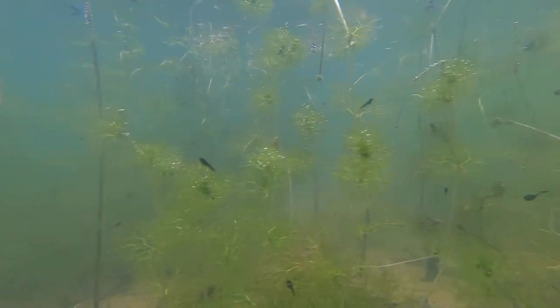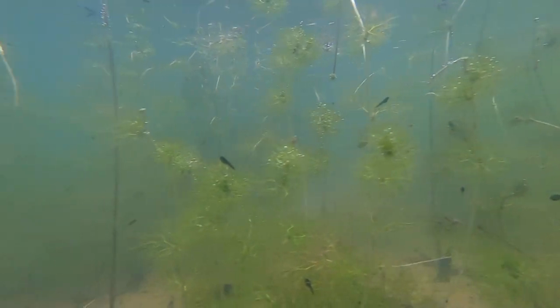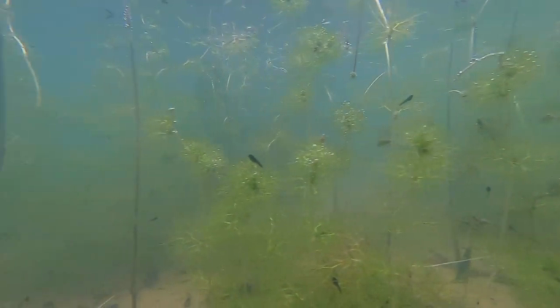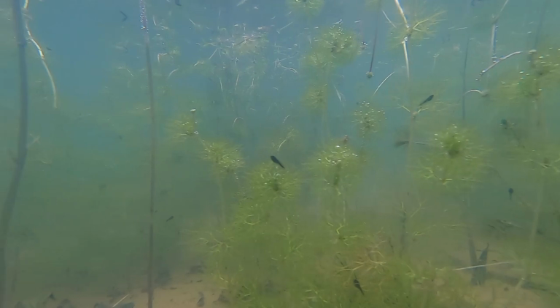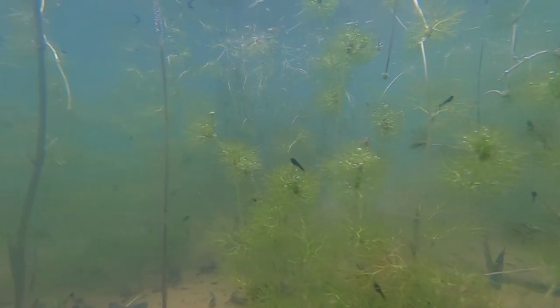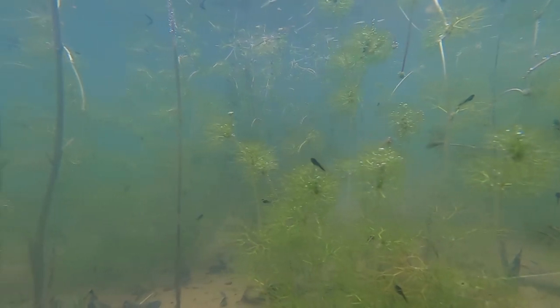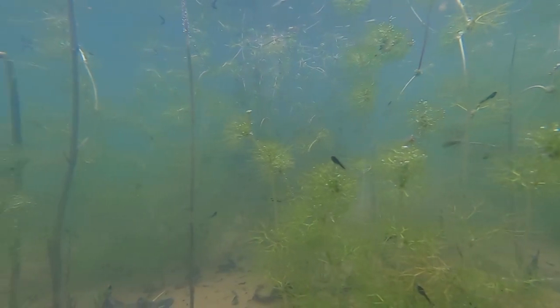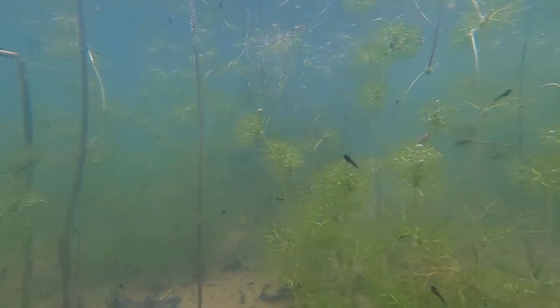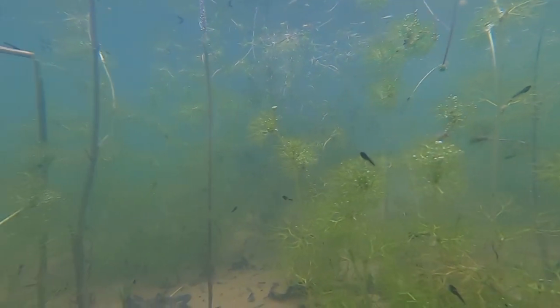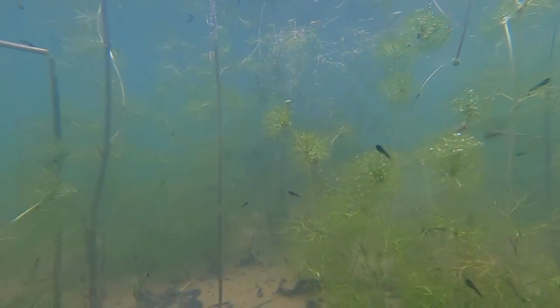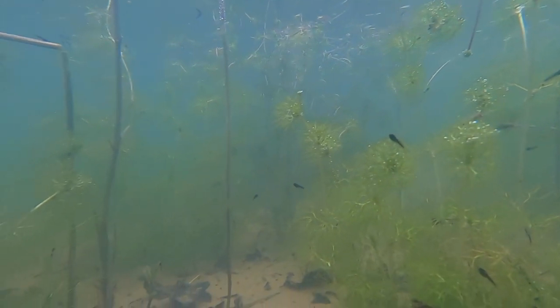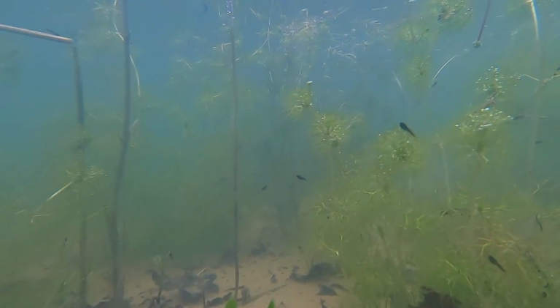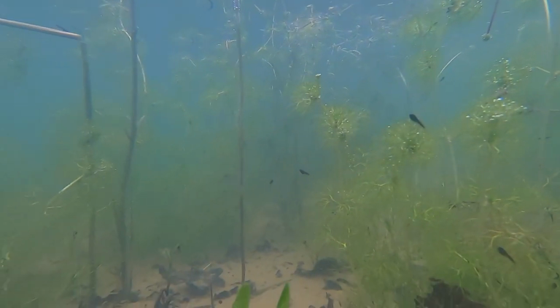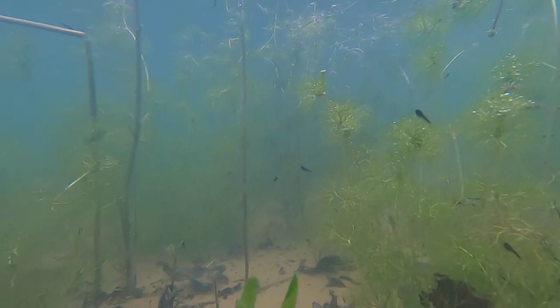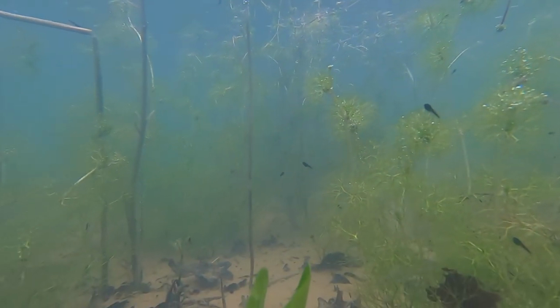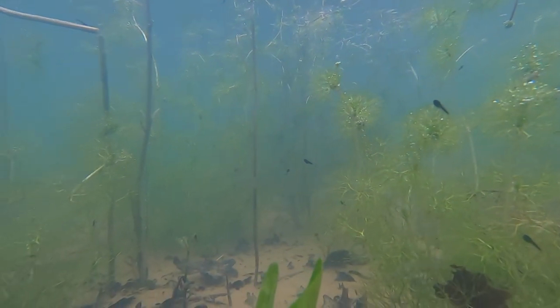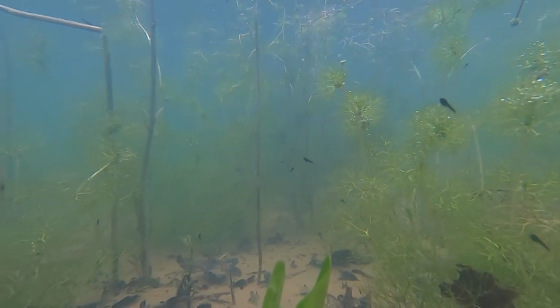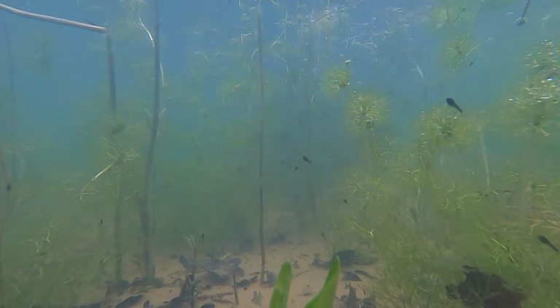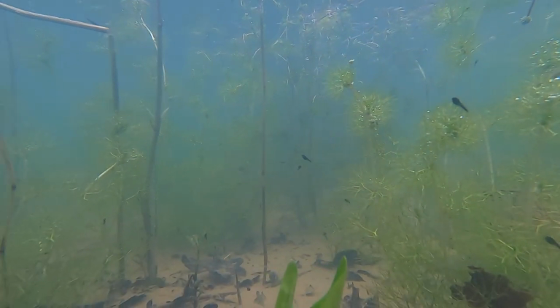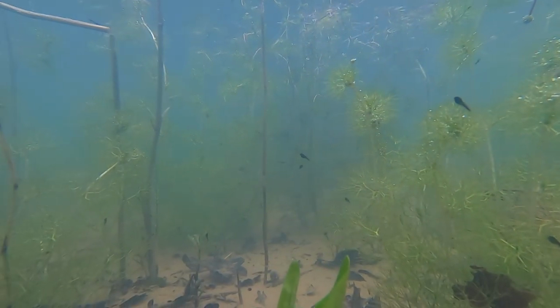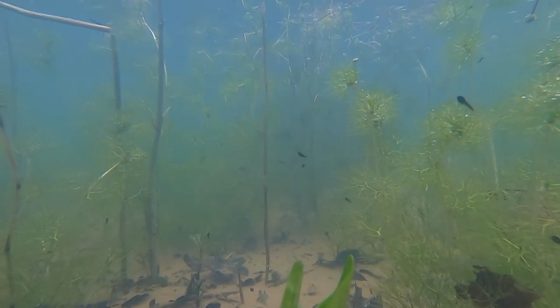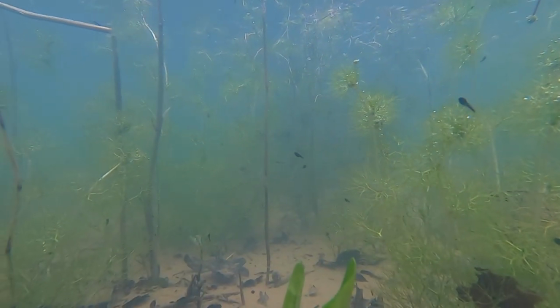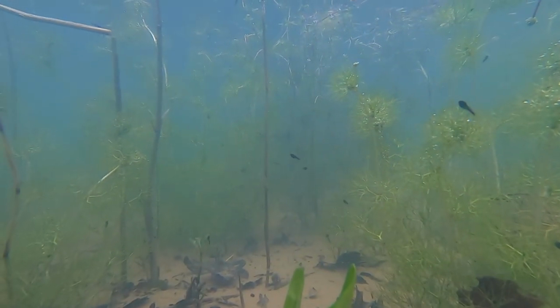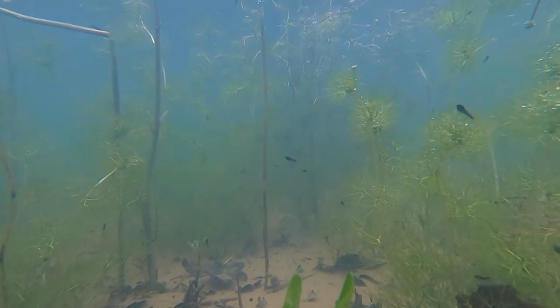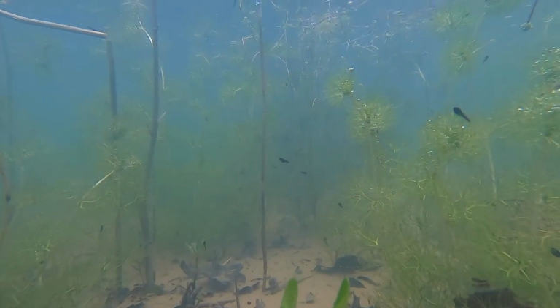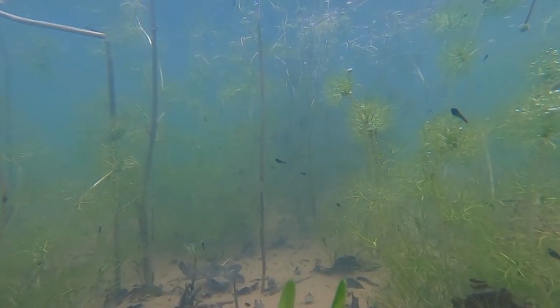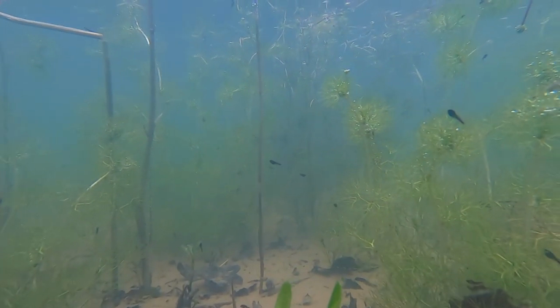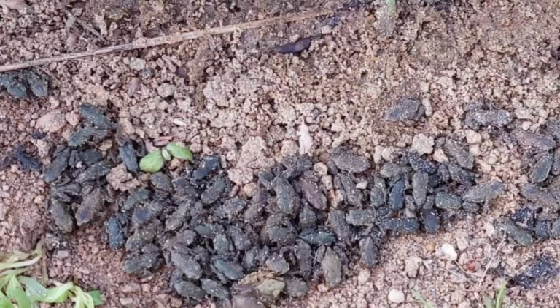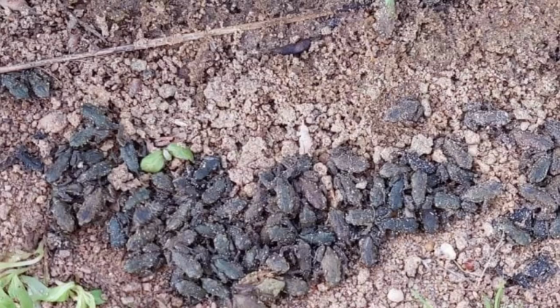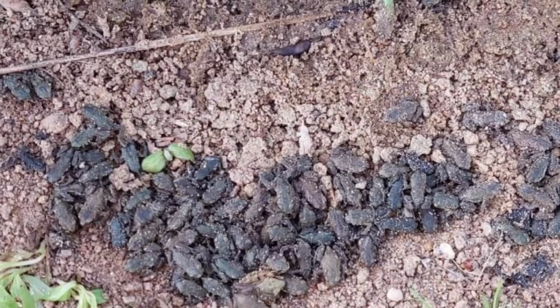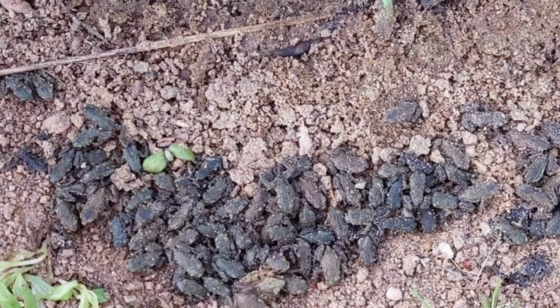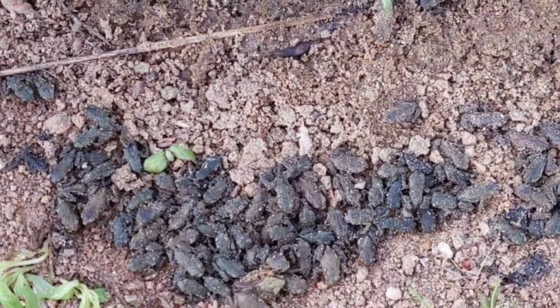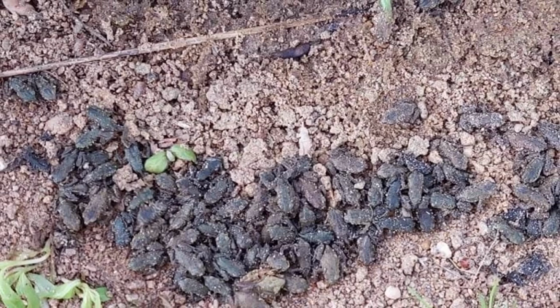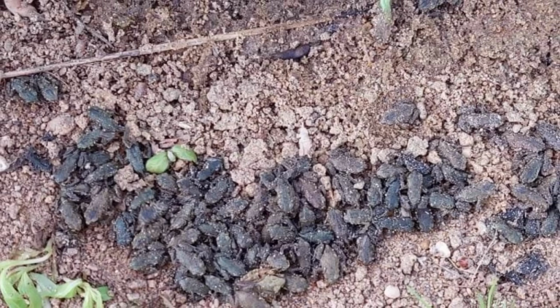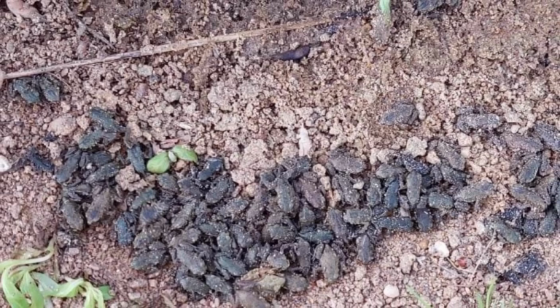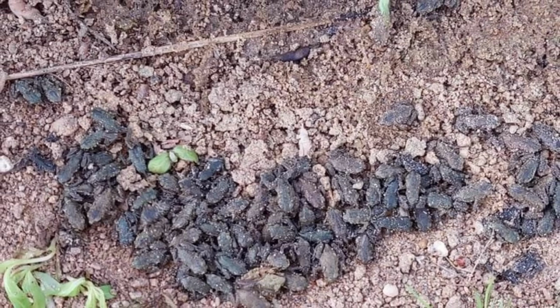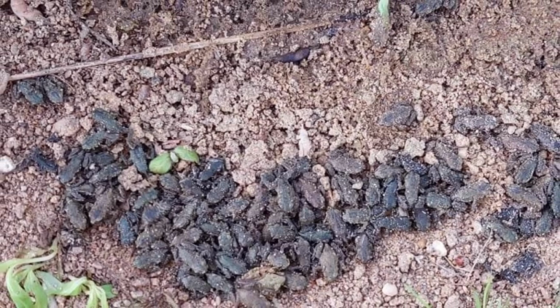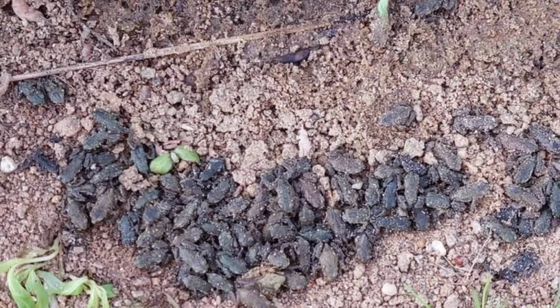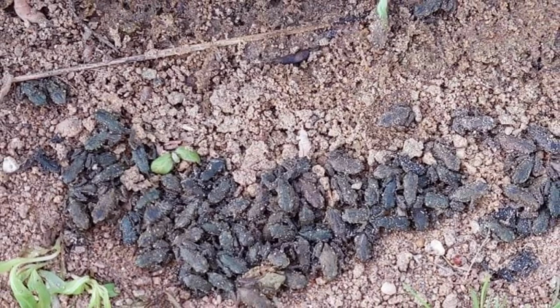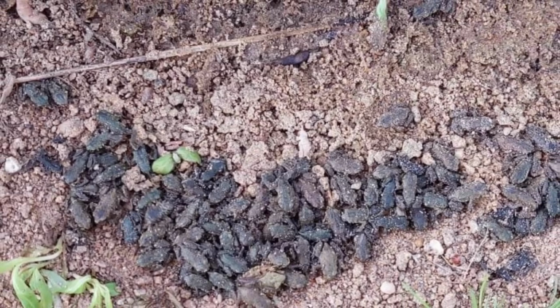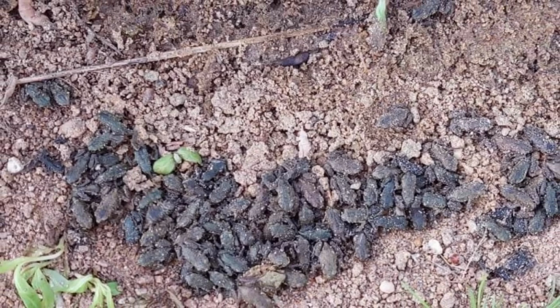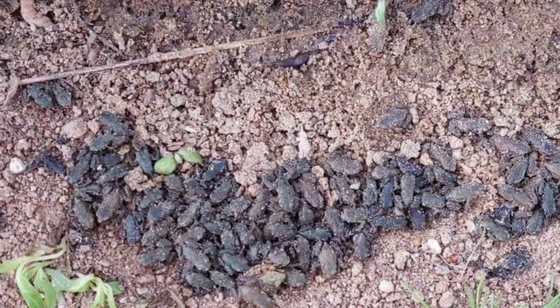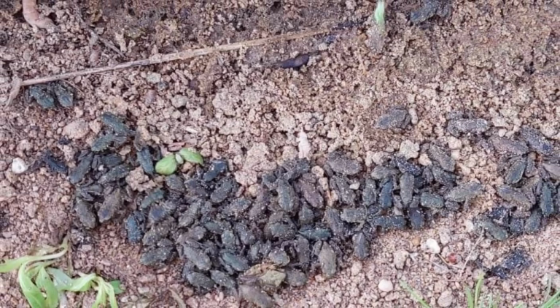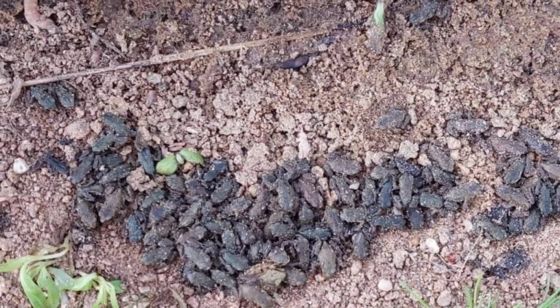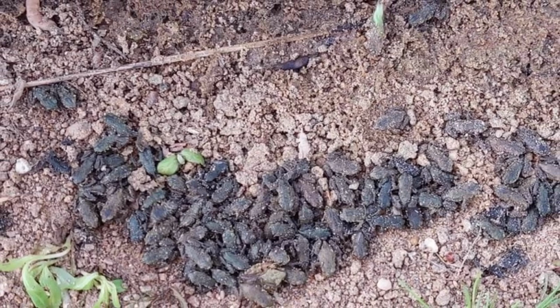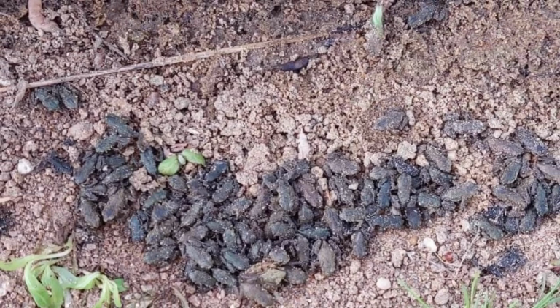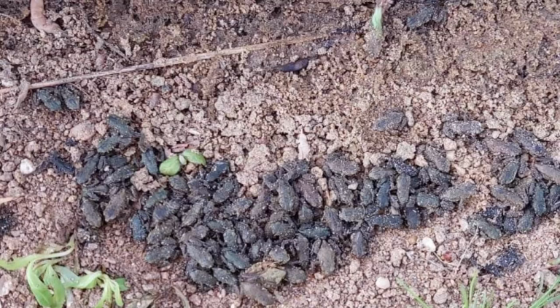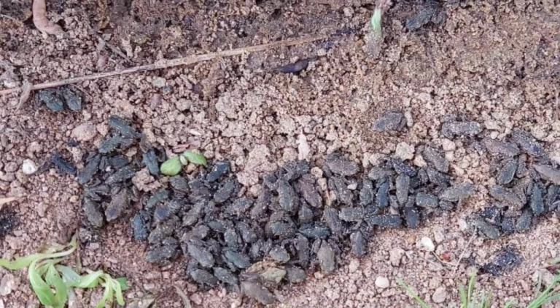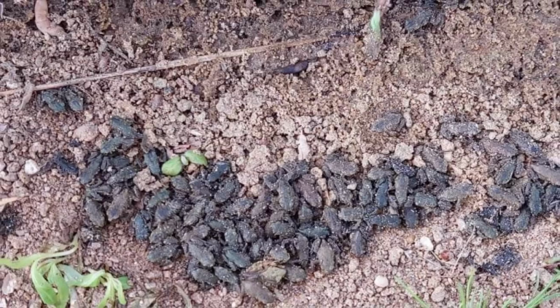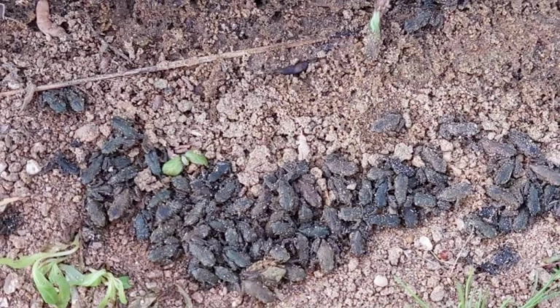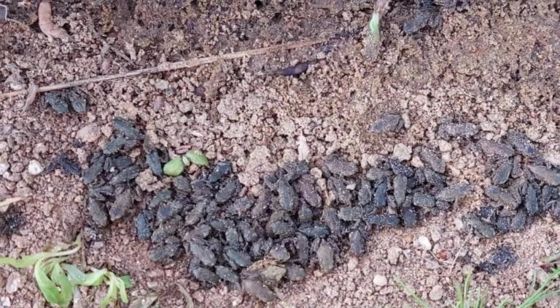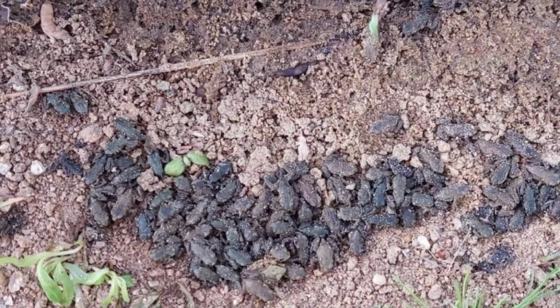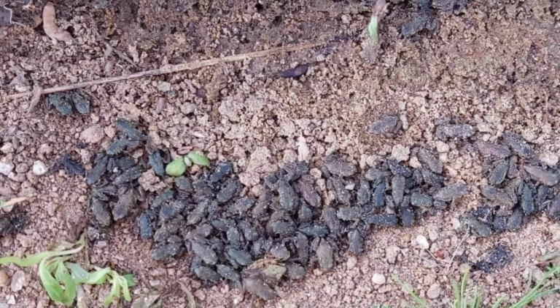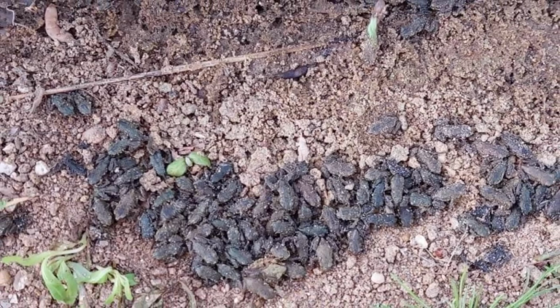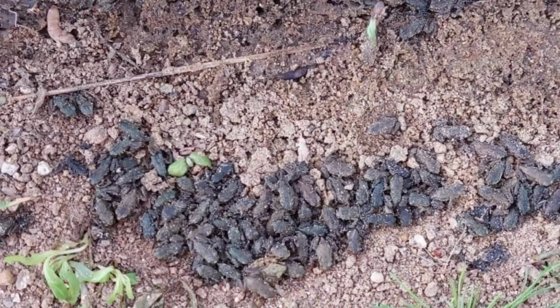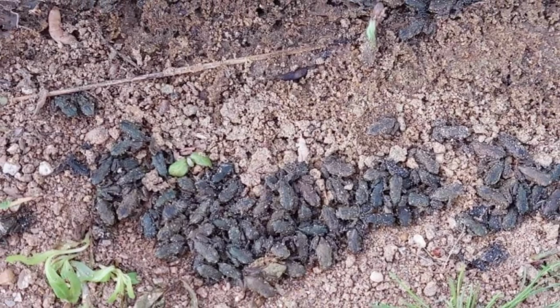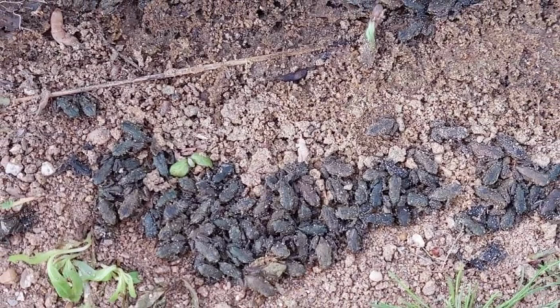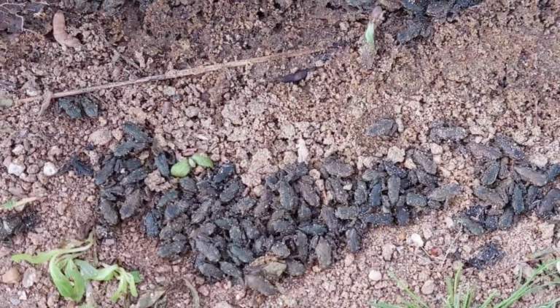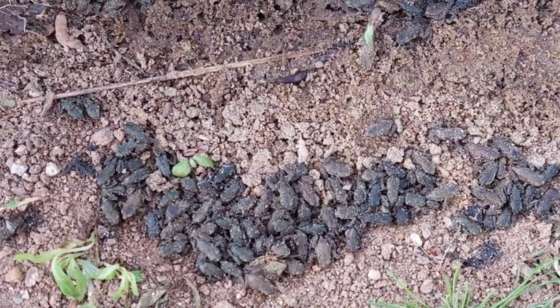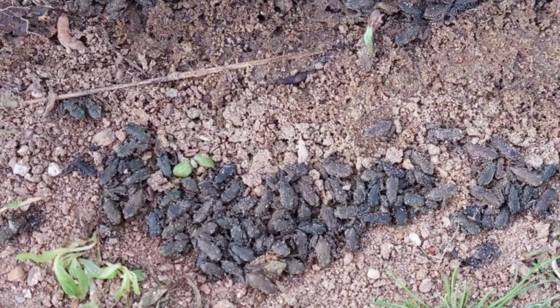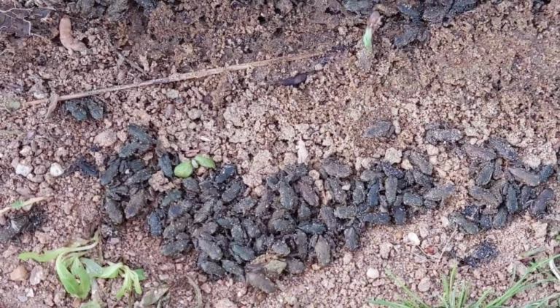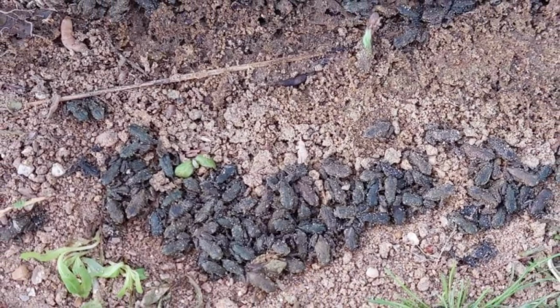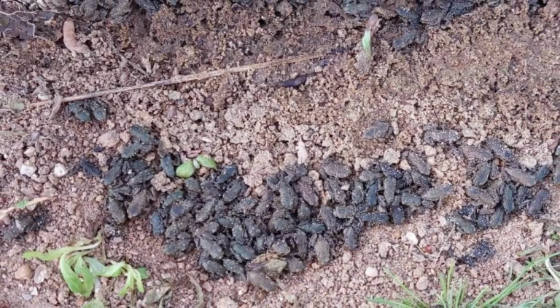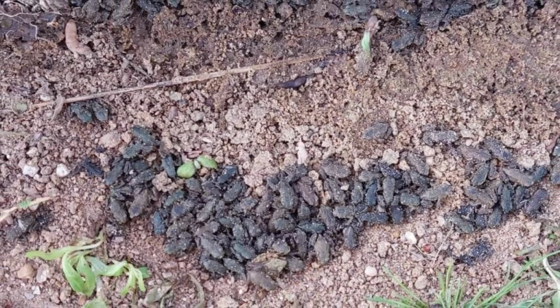Here is a picture I took last year at the pond's edge just after the toadlets had emerged. There were thousands of them.